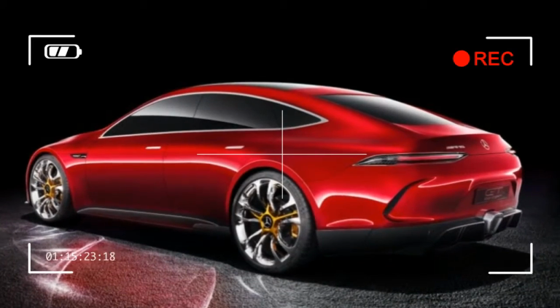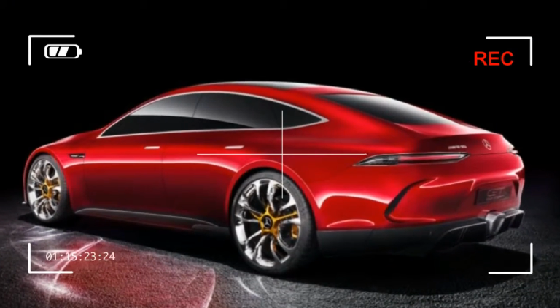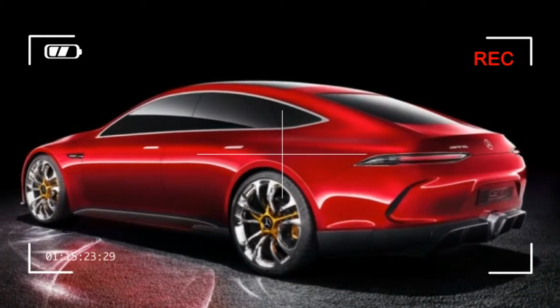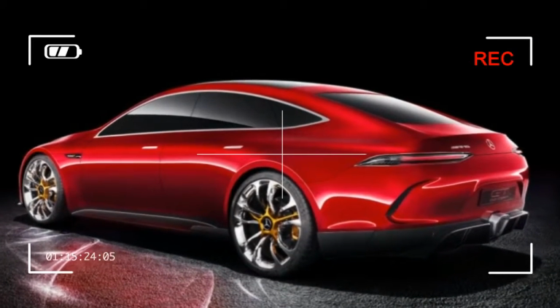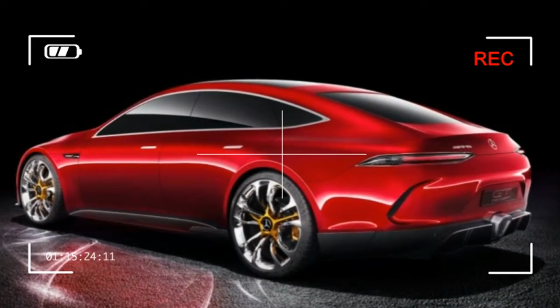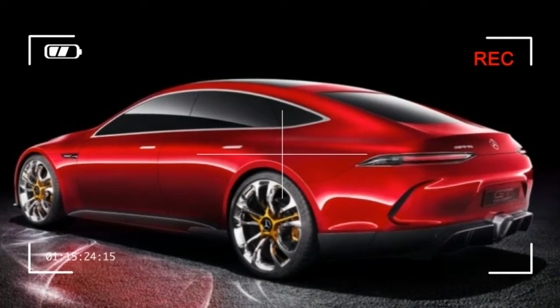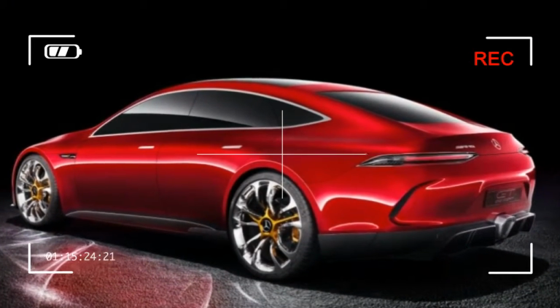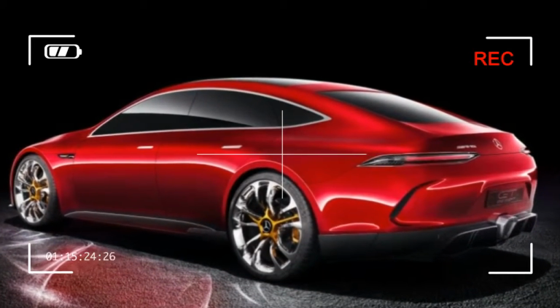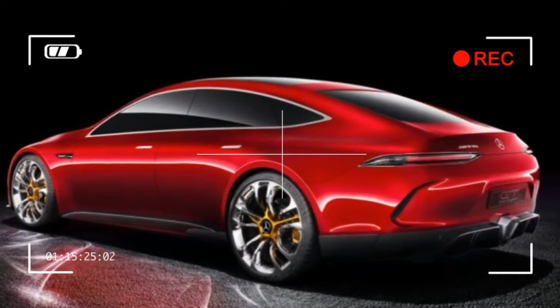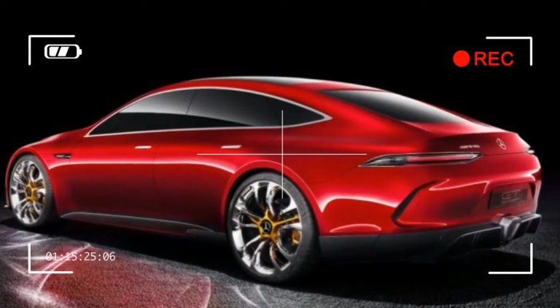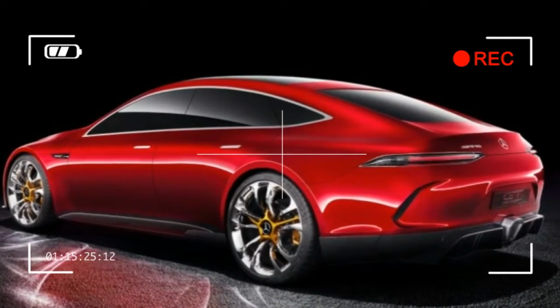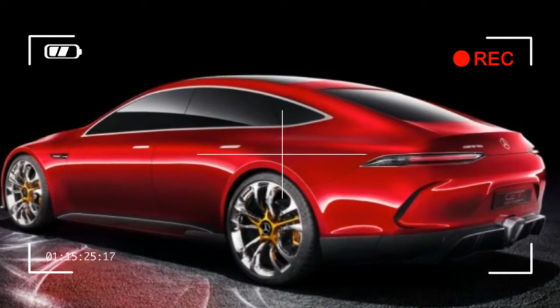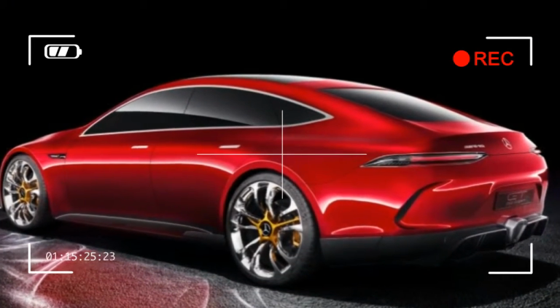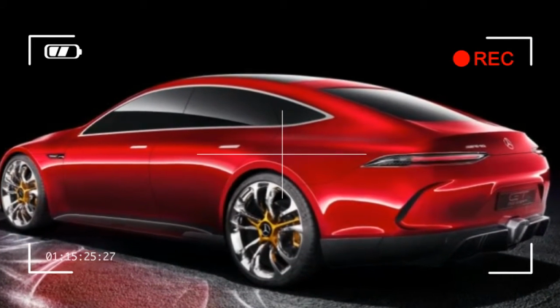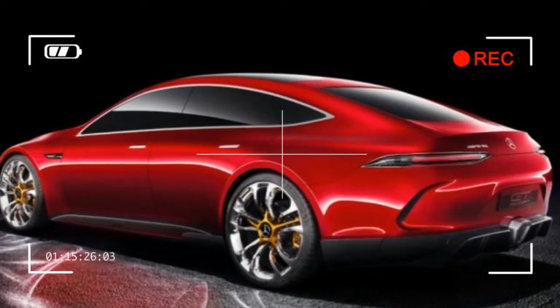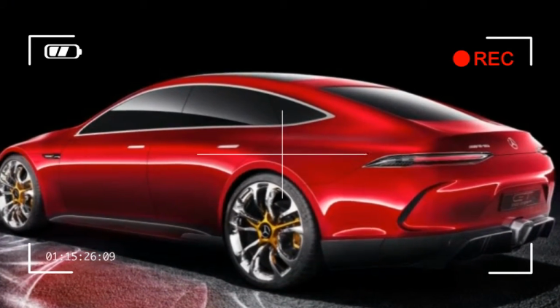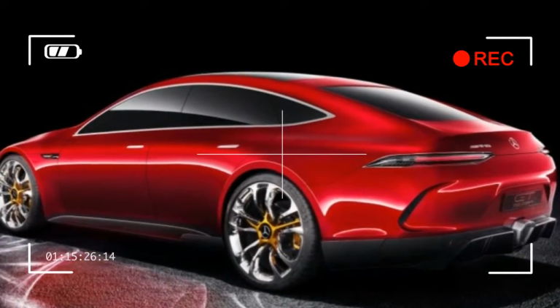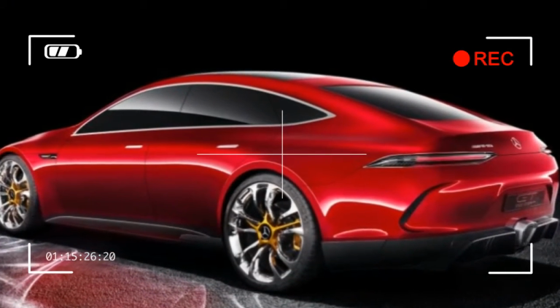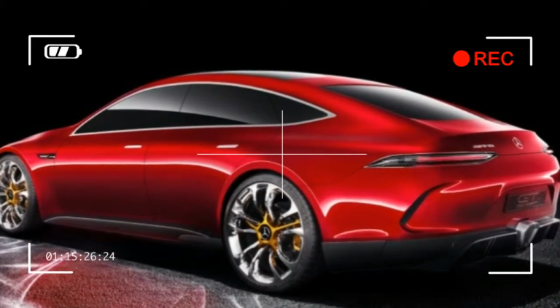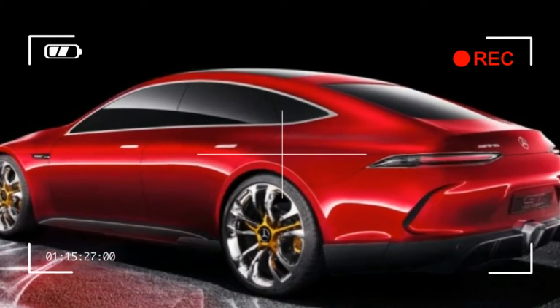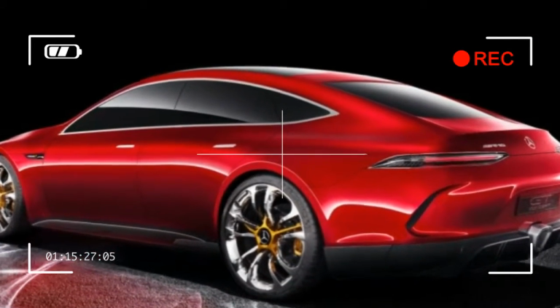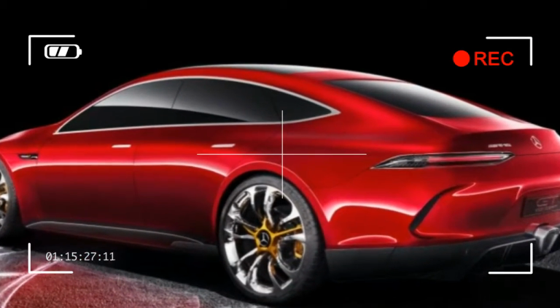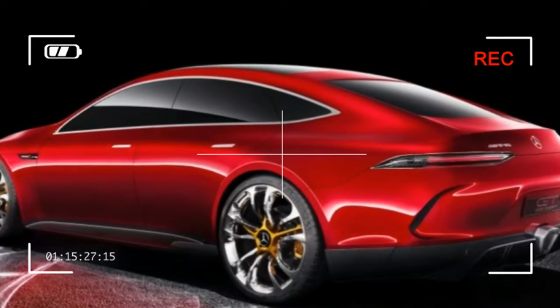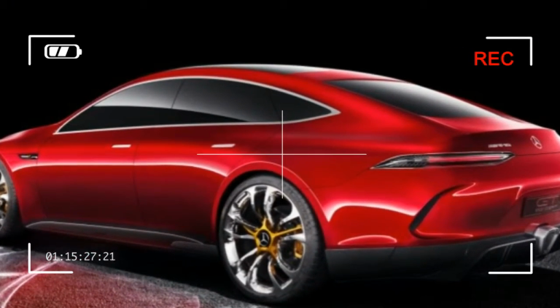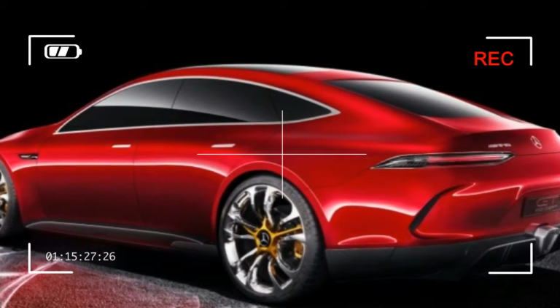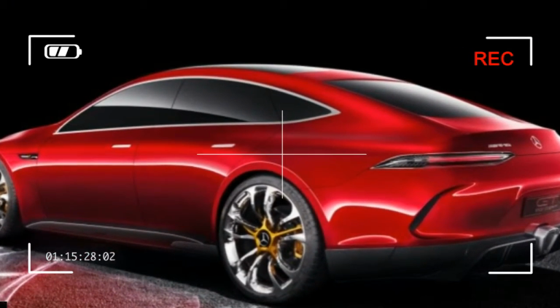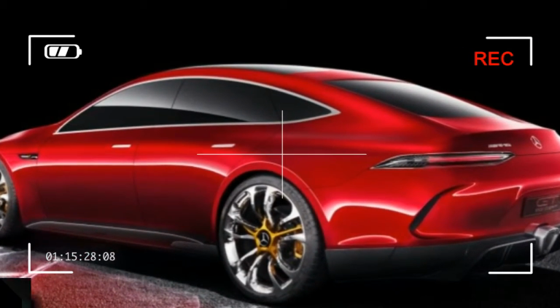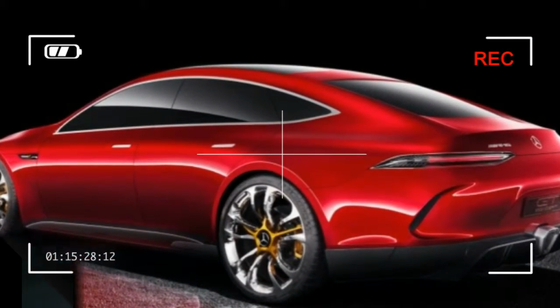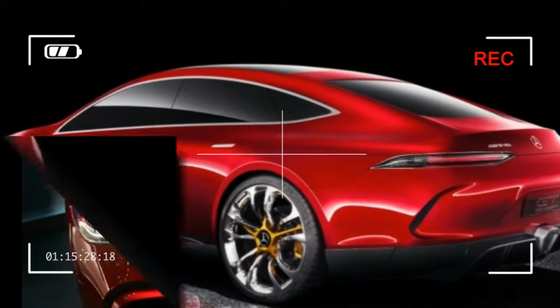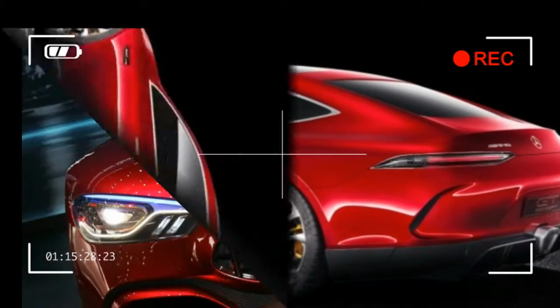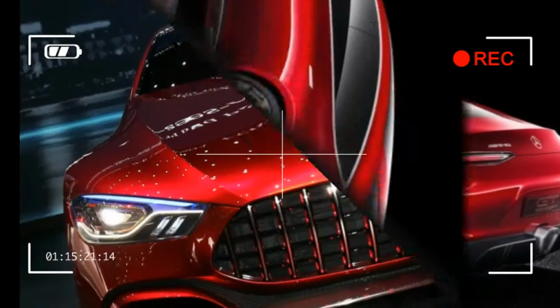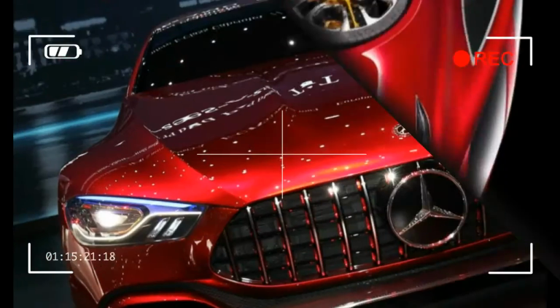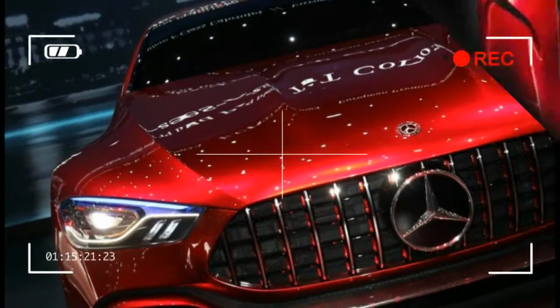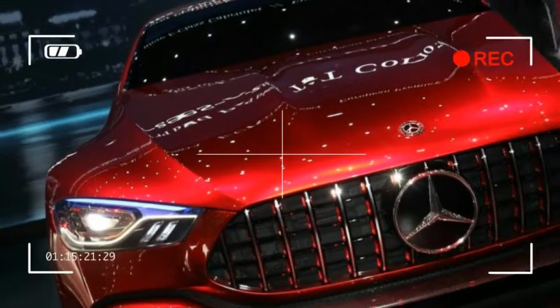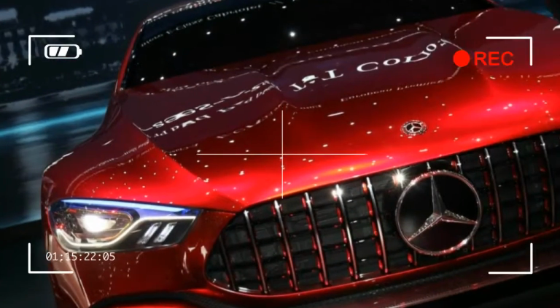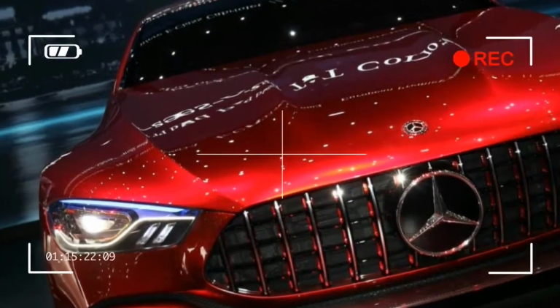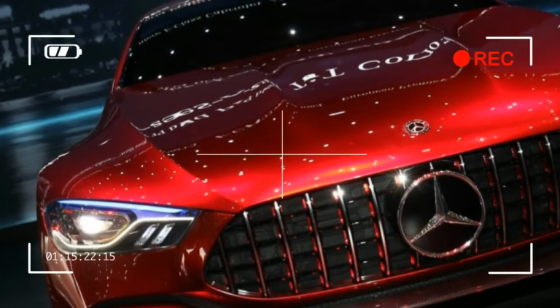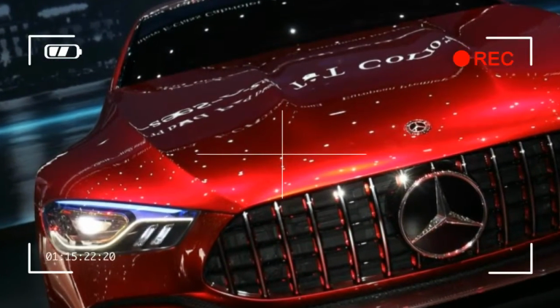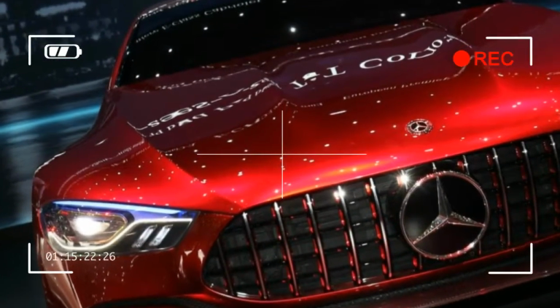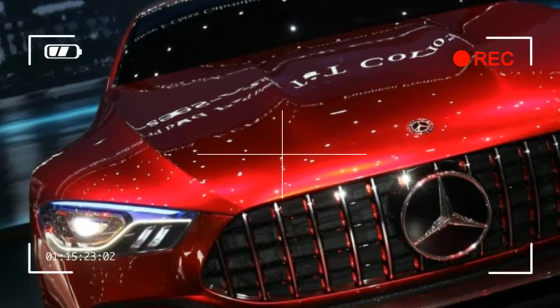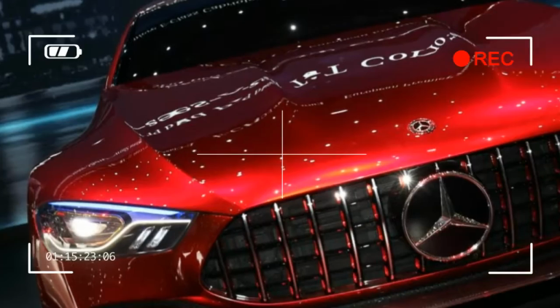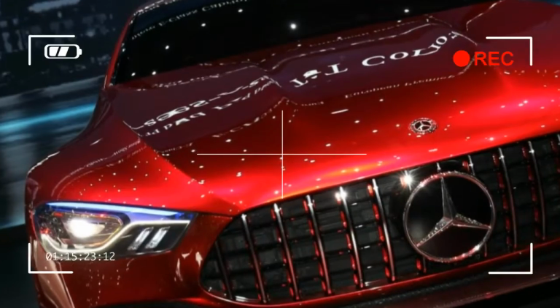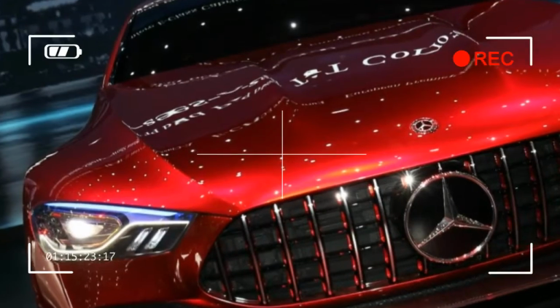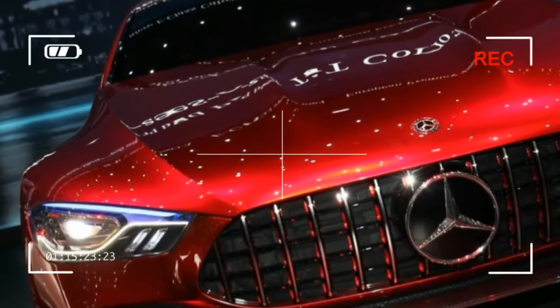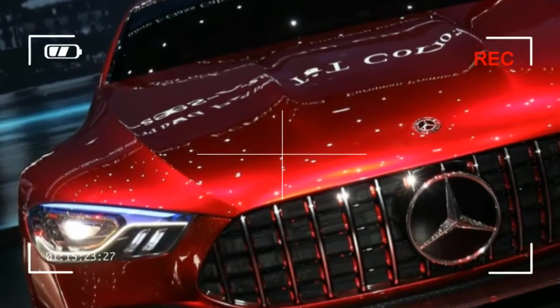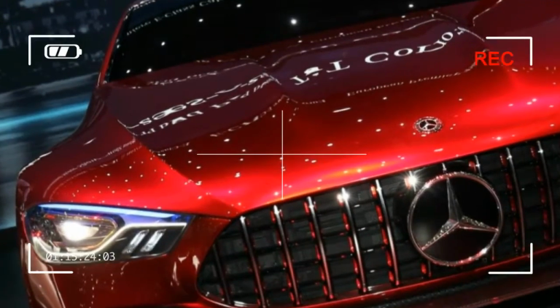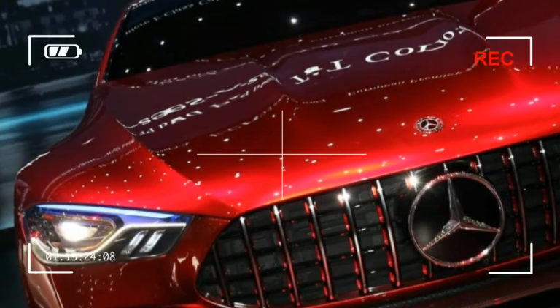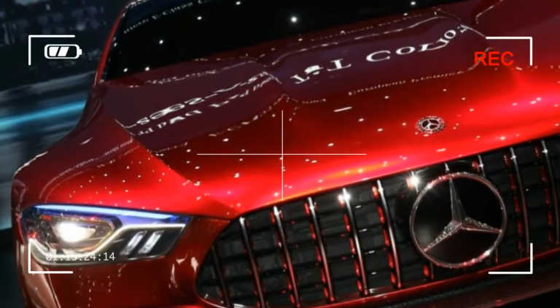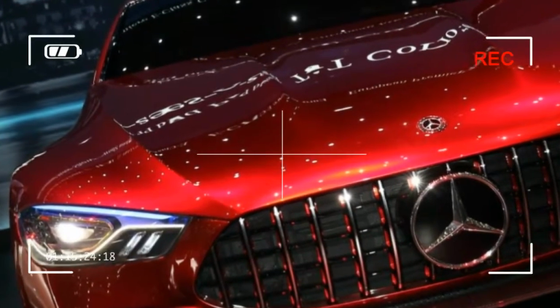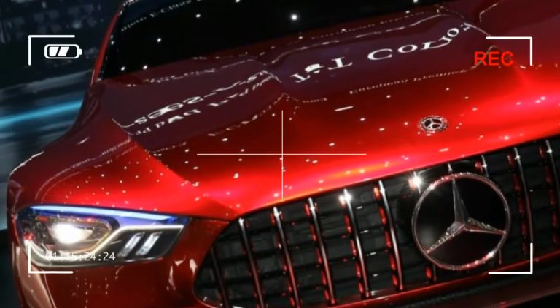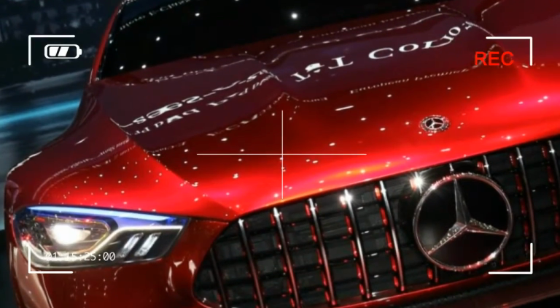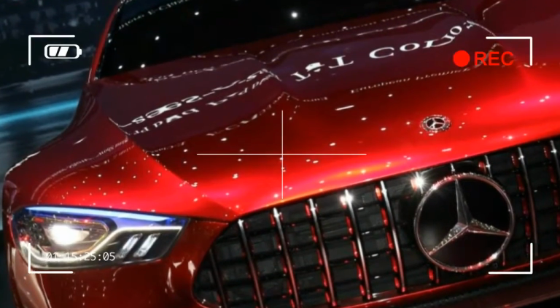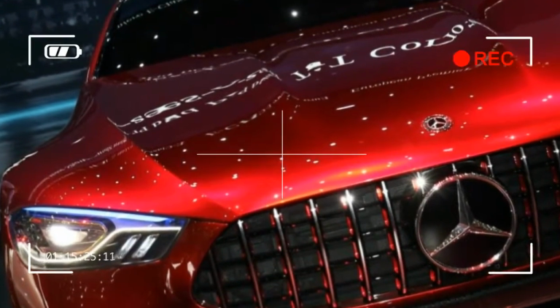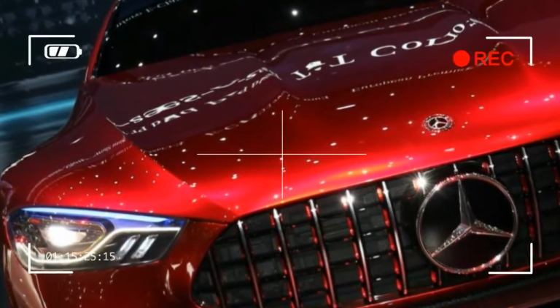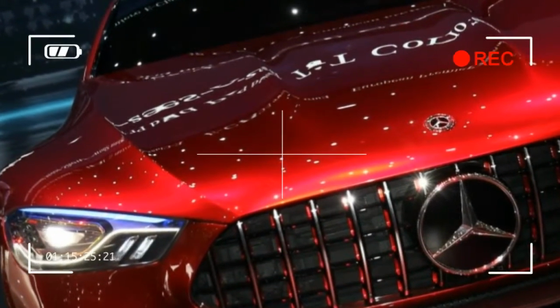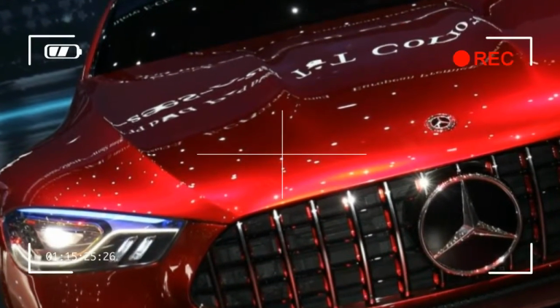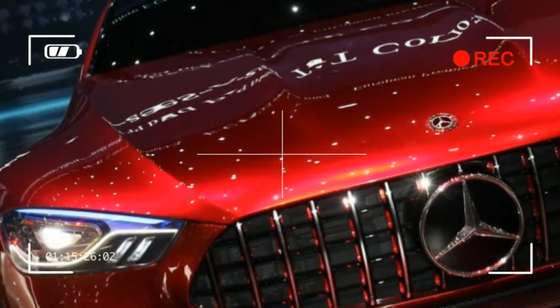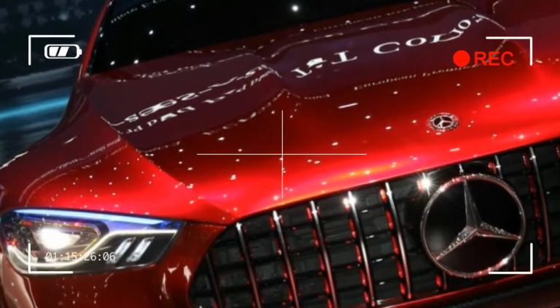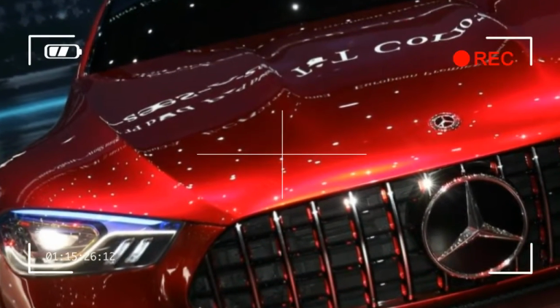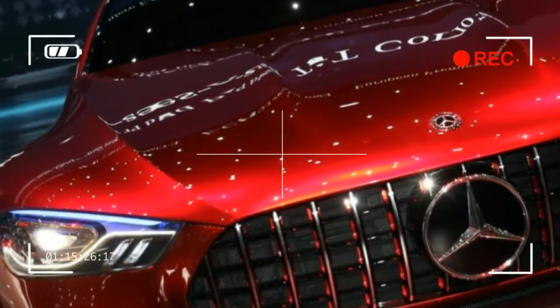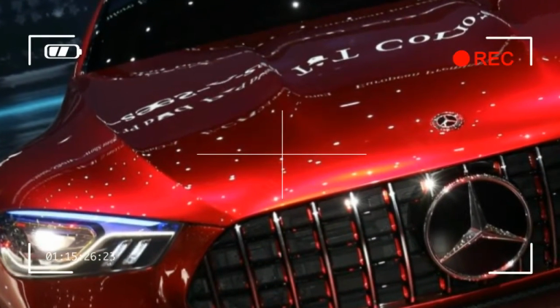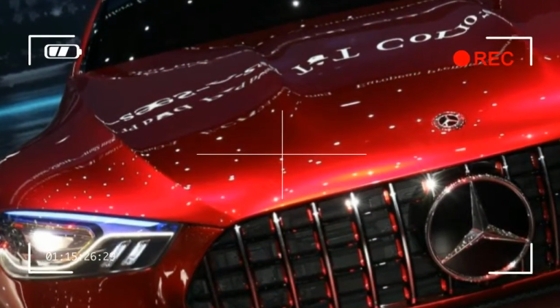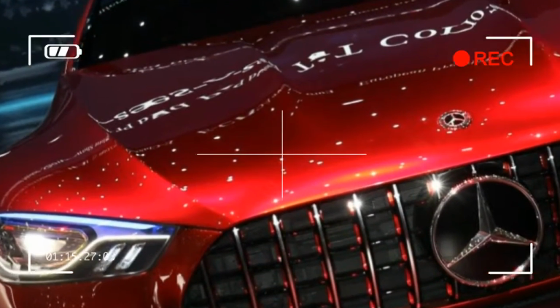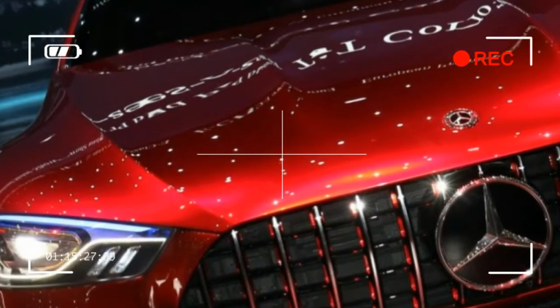Mercedes-AMG says this car is just the first of what will be a long line of future models. We hope they're all this tantalizing.